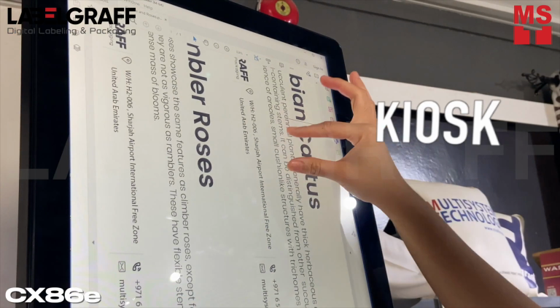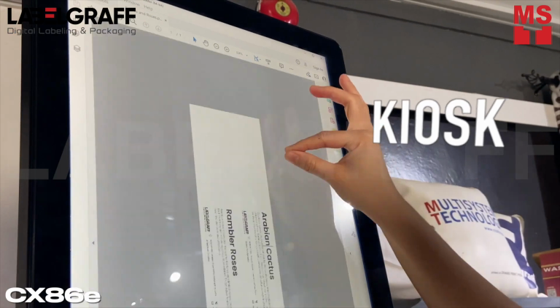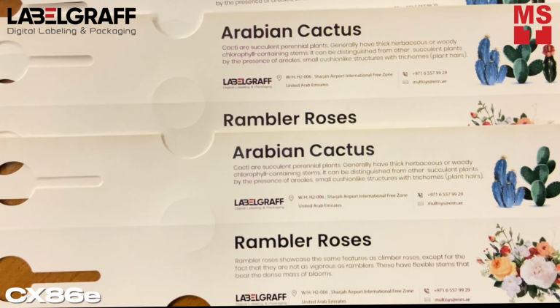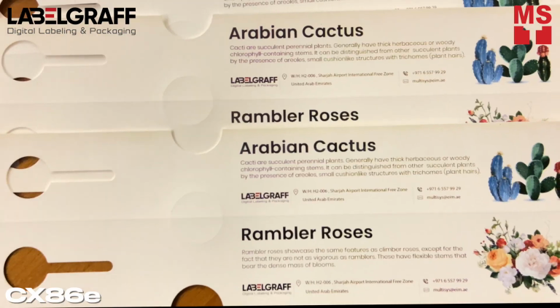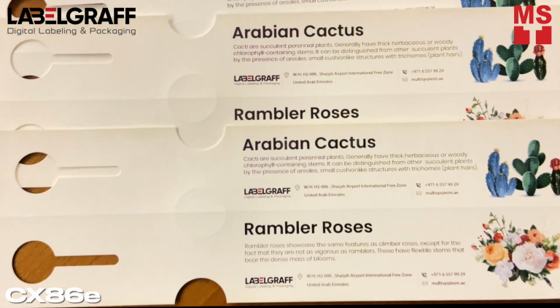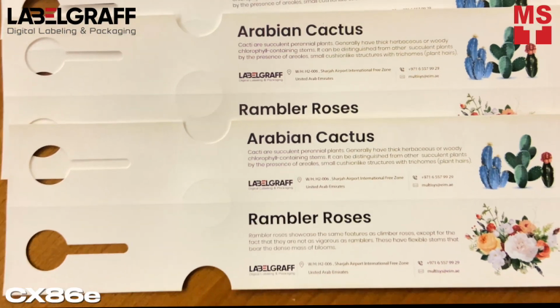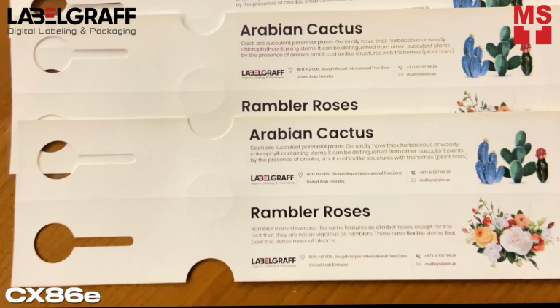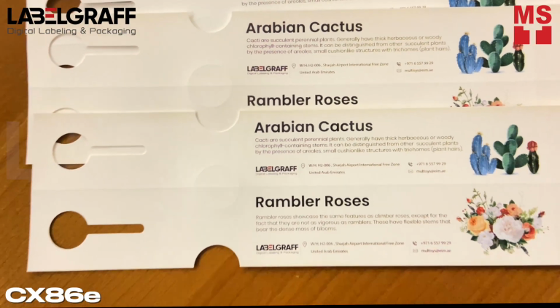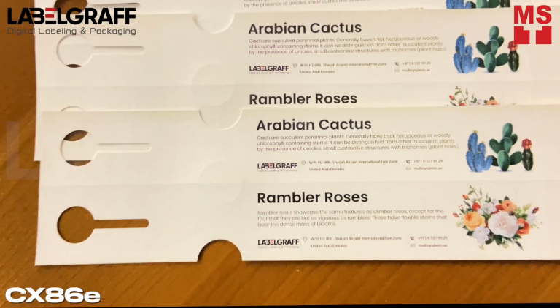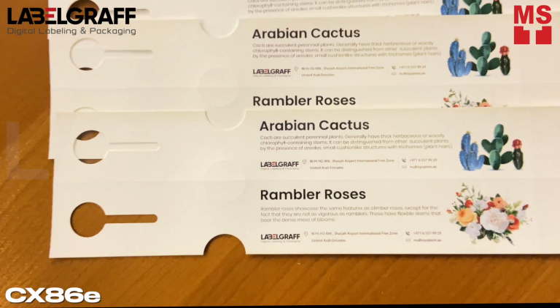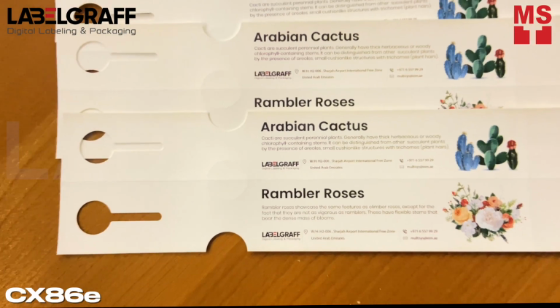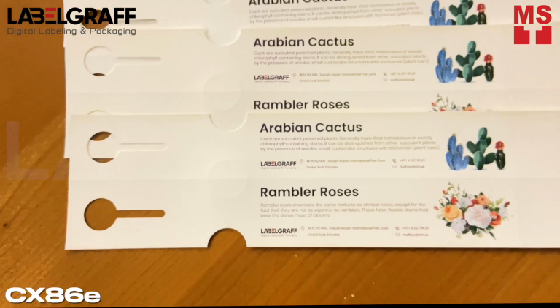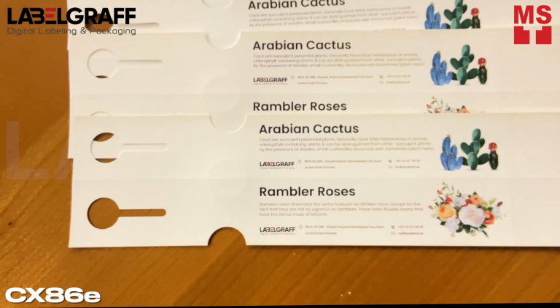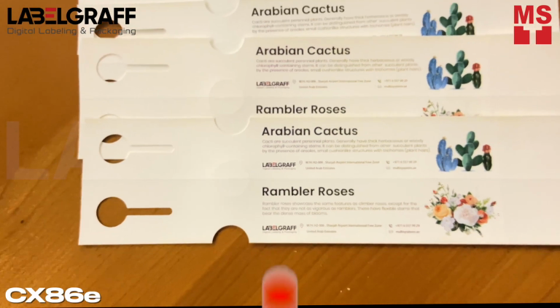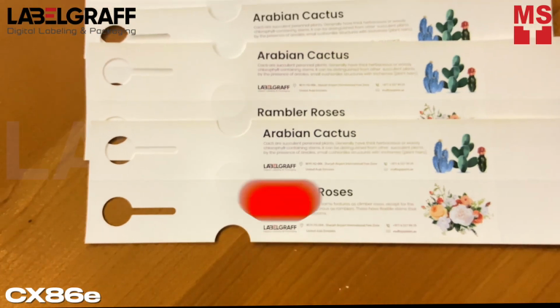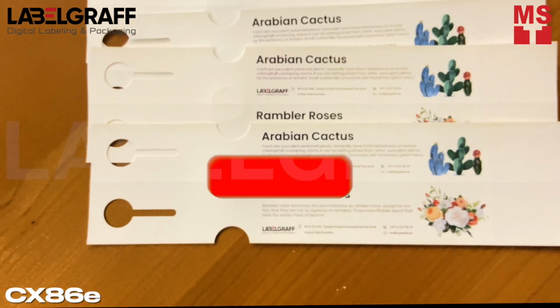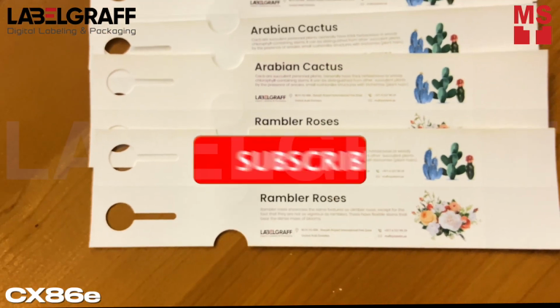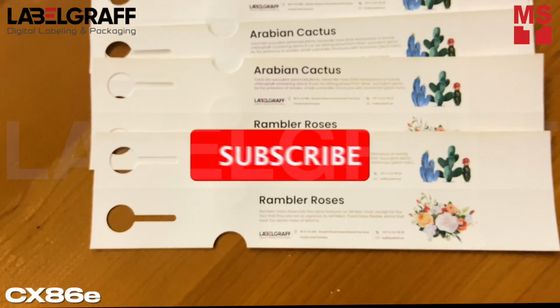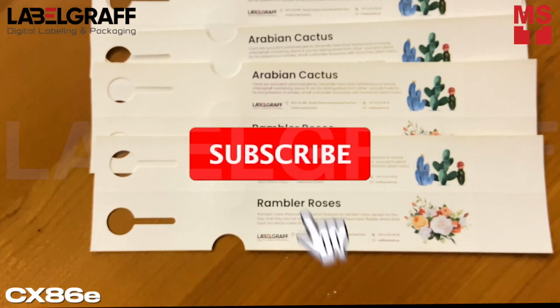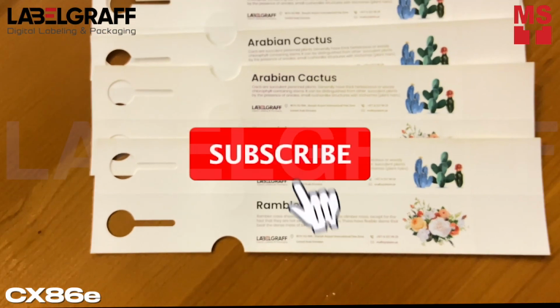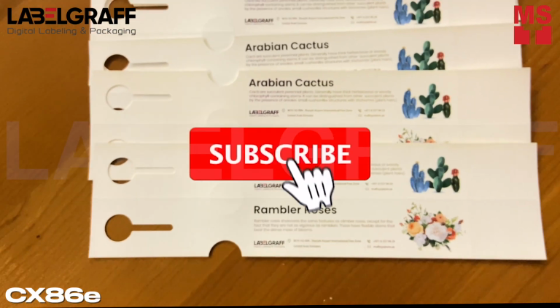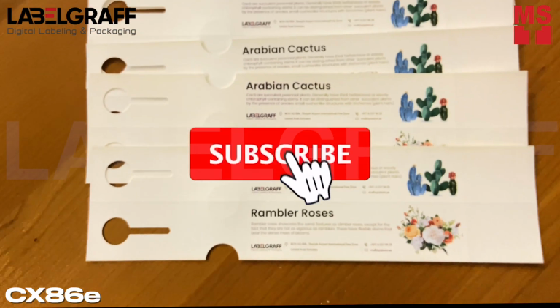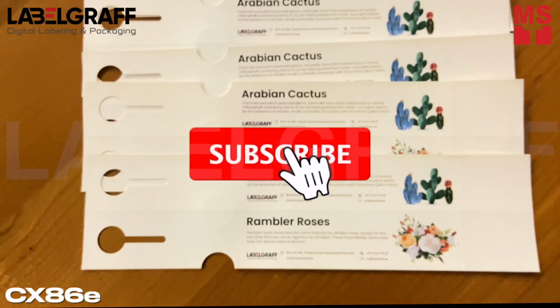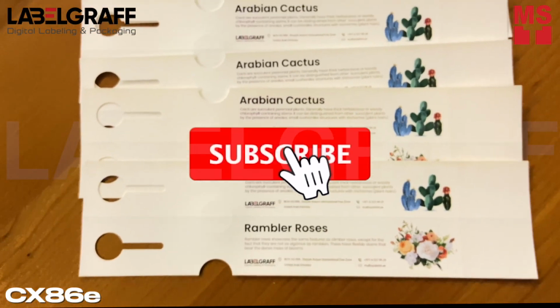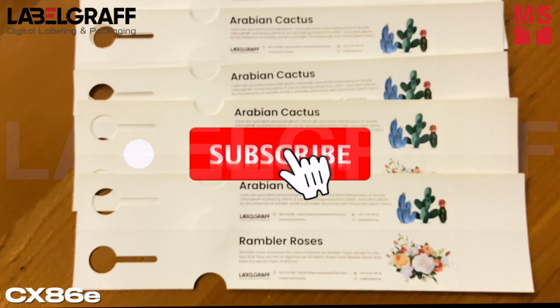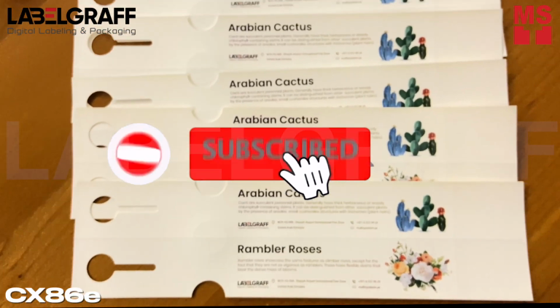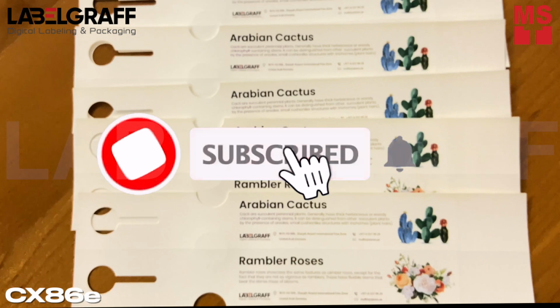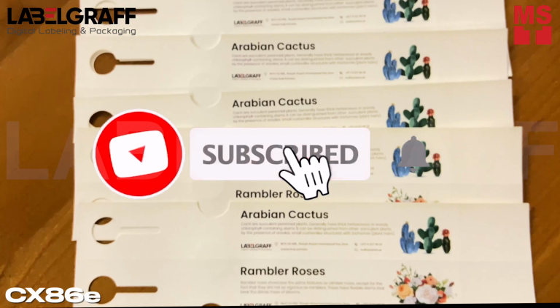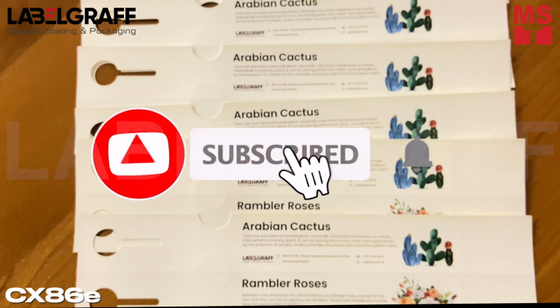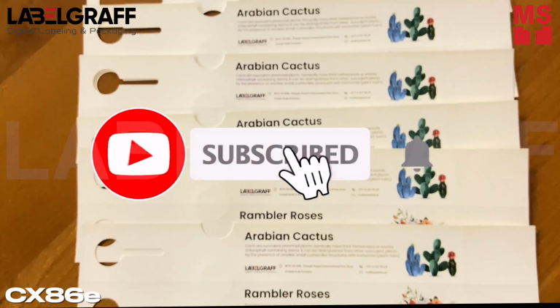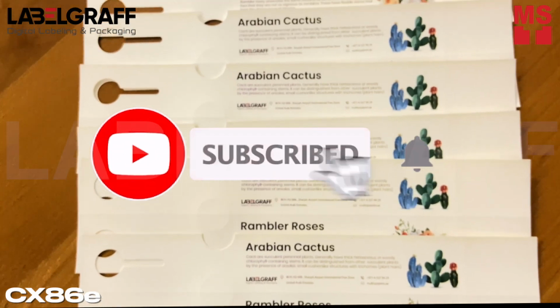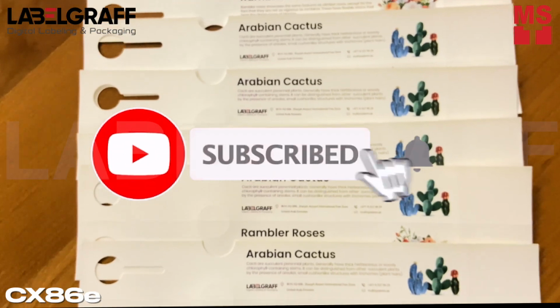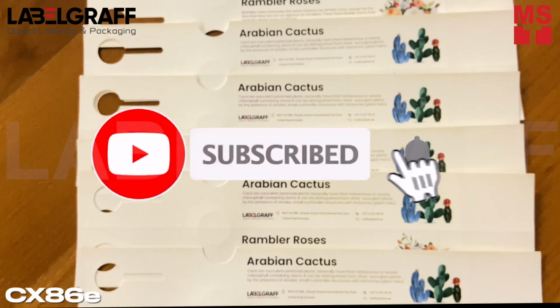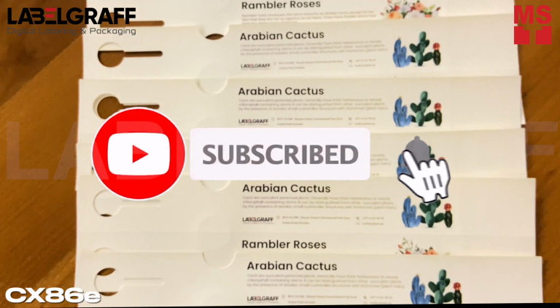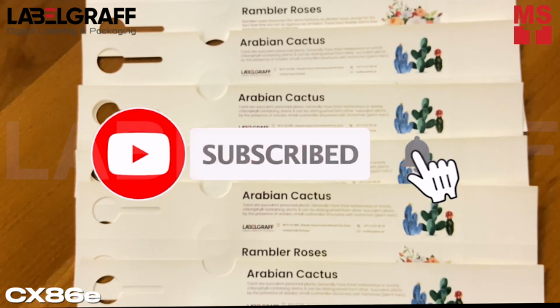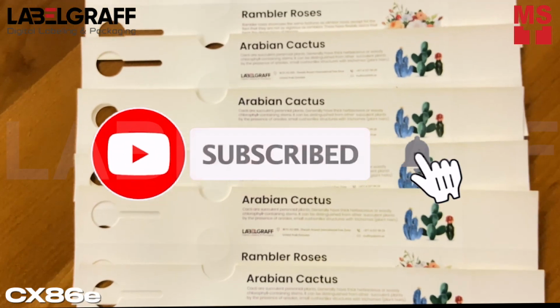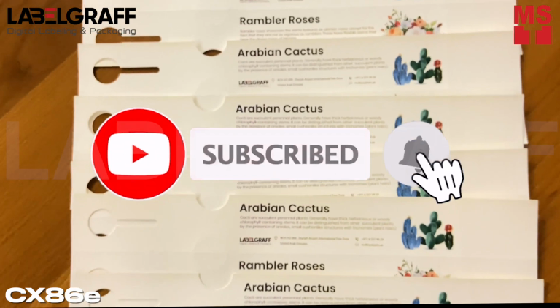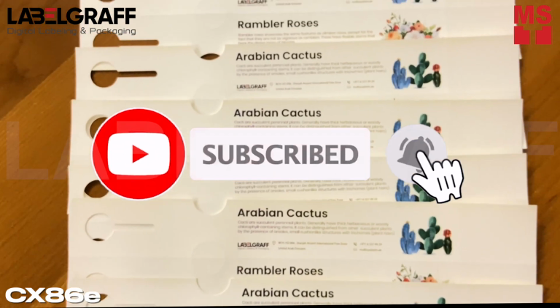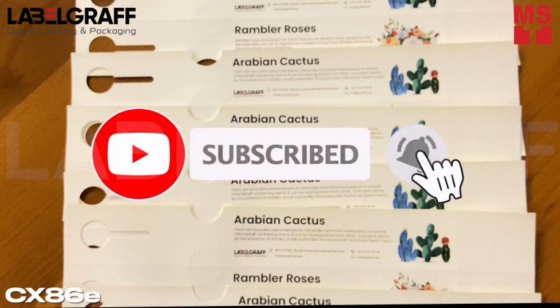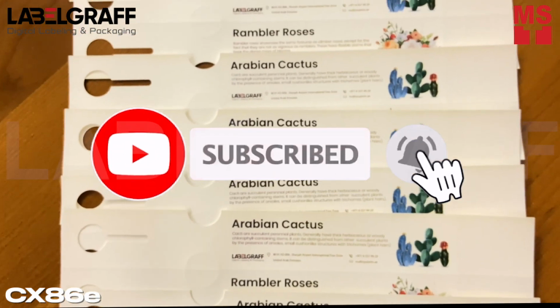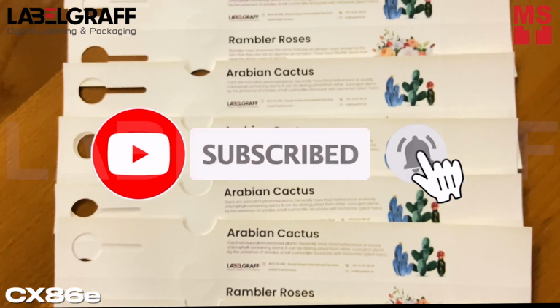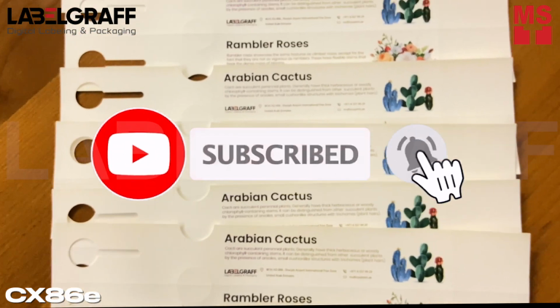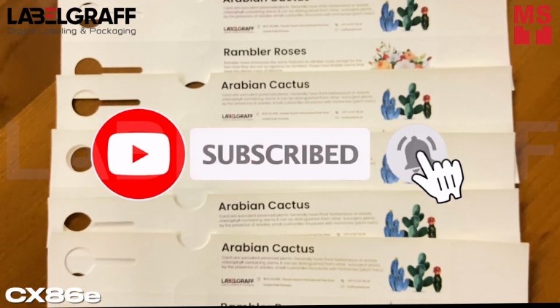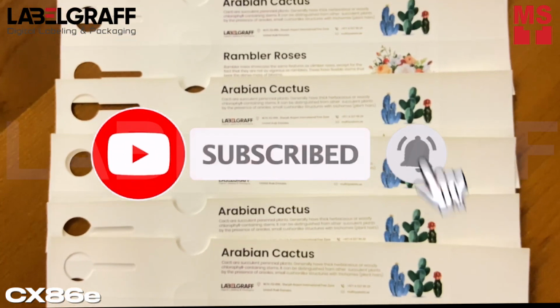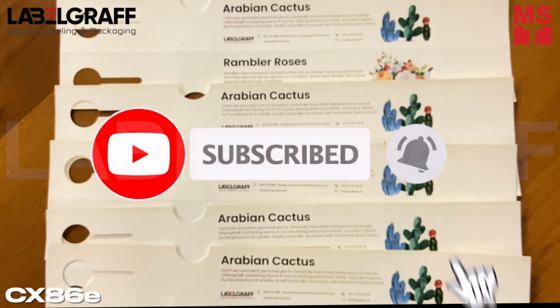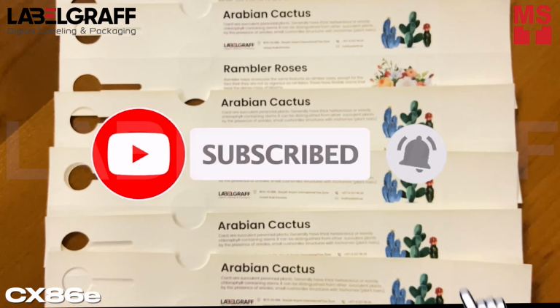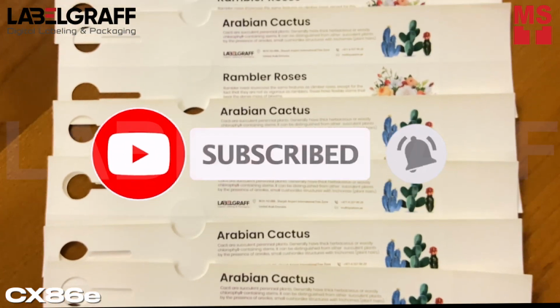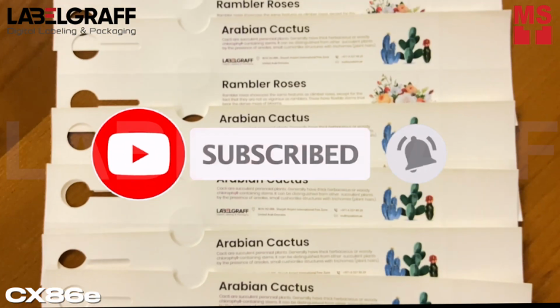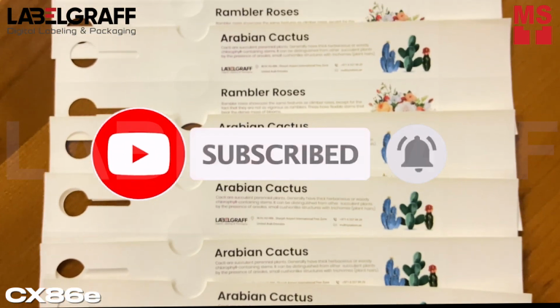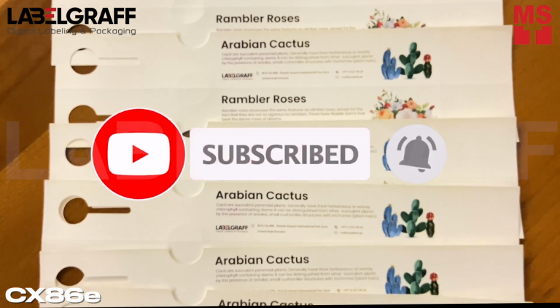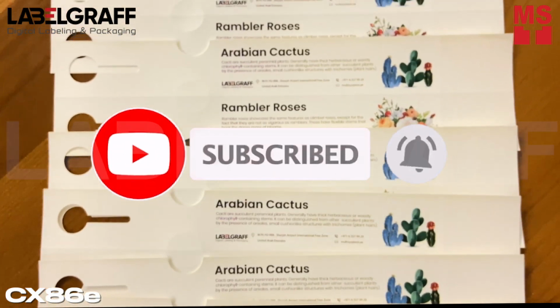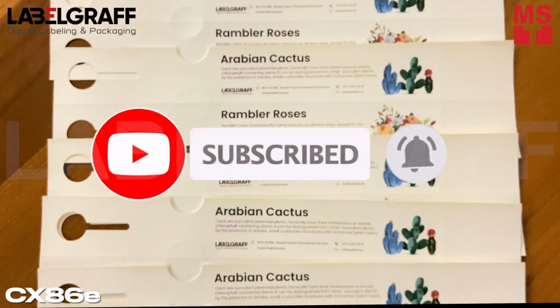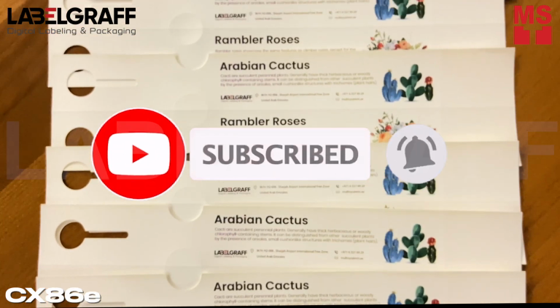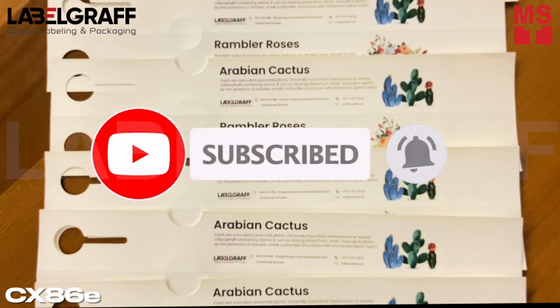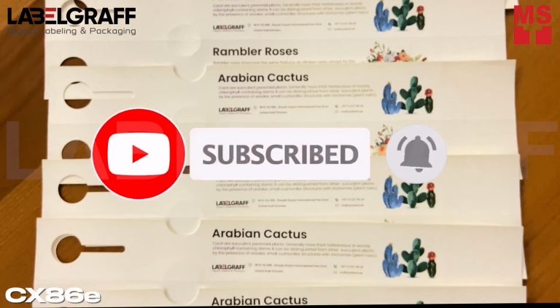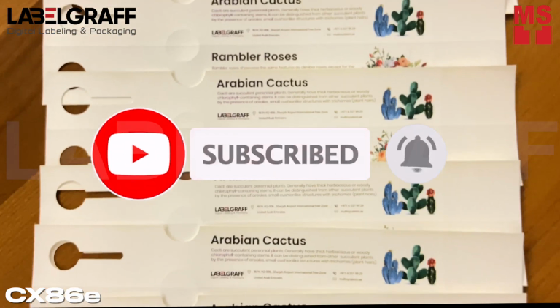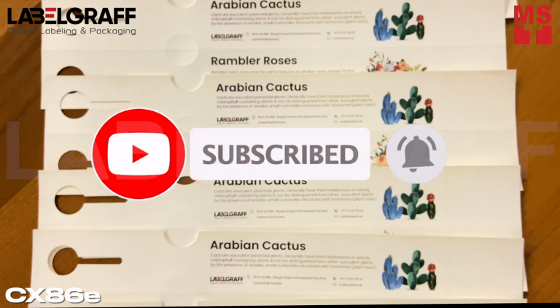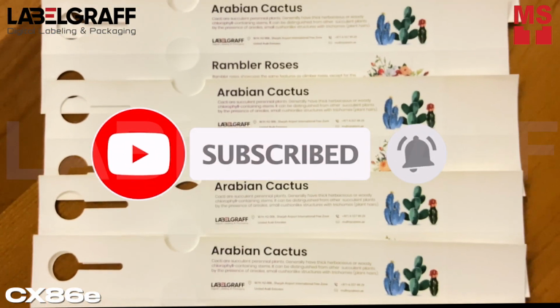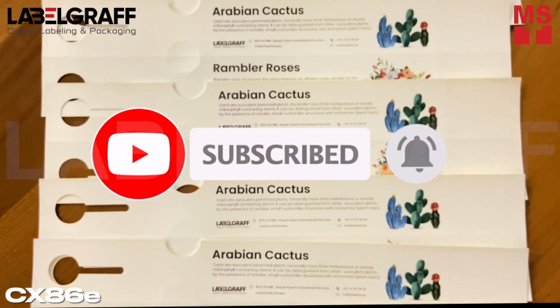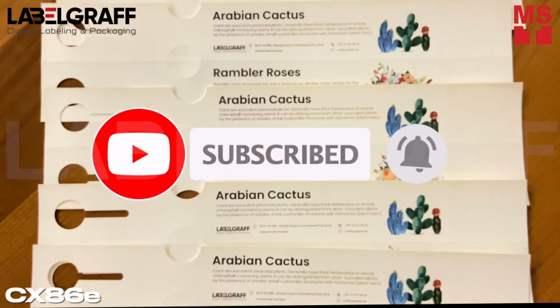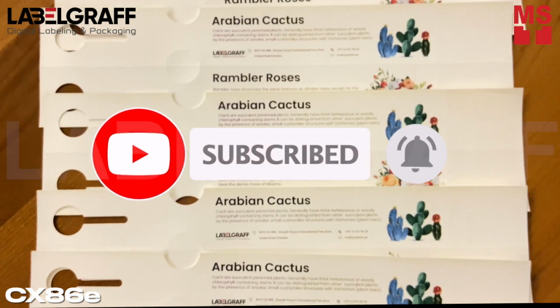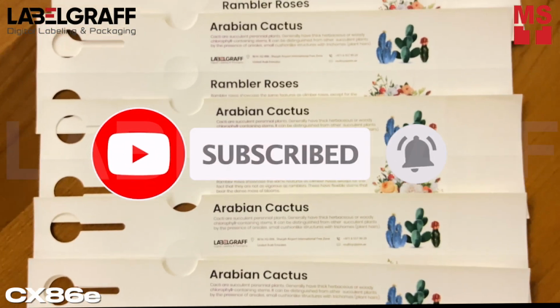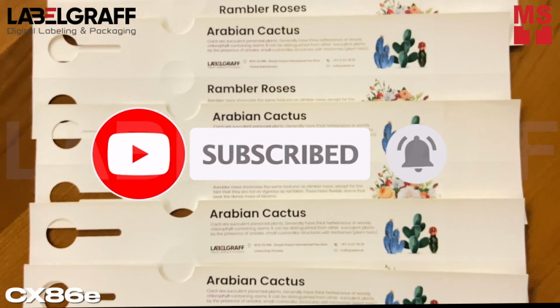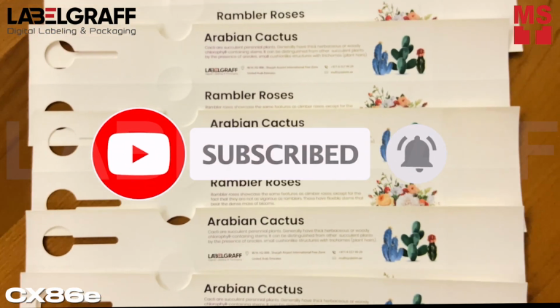But before you watch this video, make sure to like, comment, and subscribe to keep you updated with our latest technology.